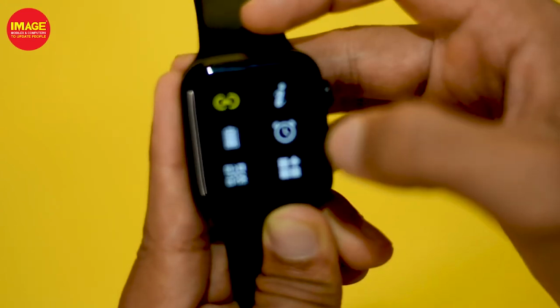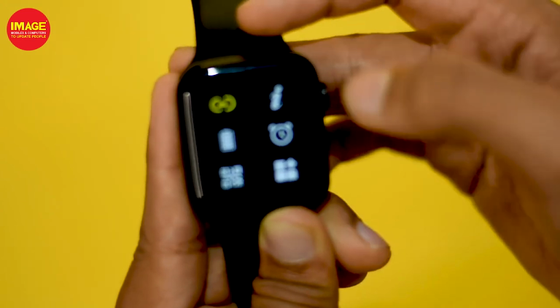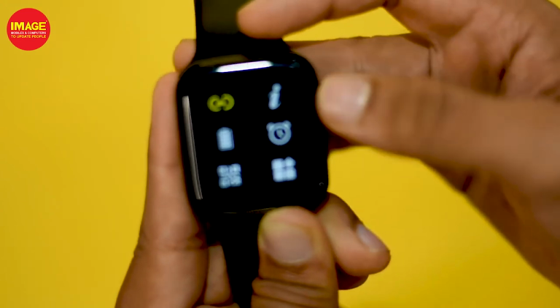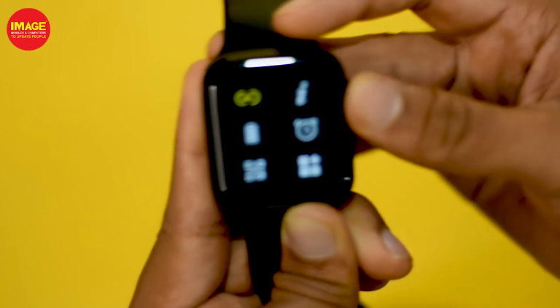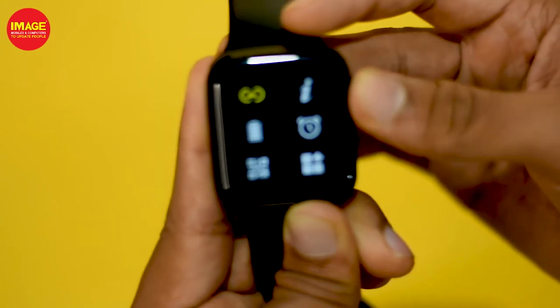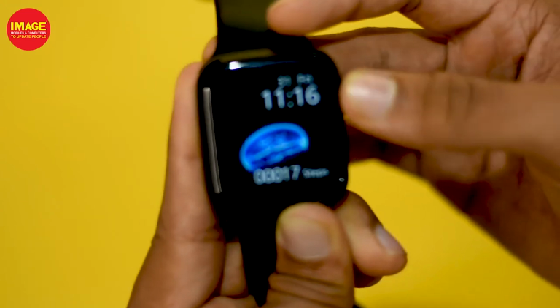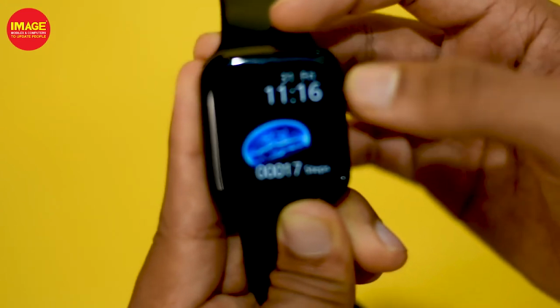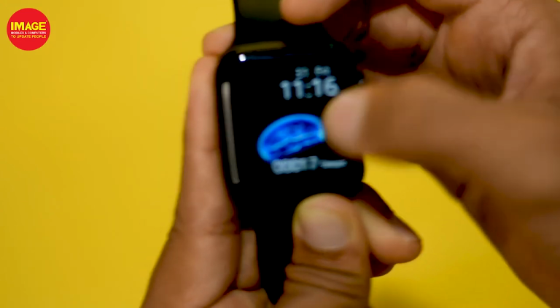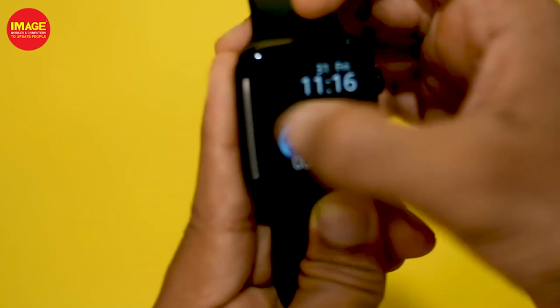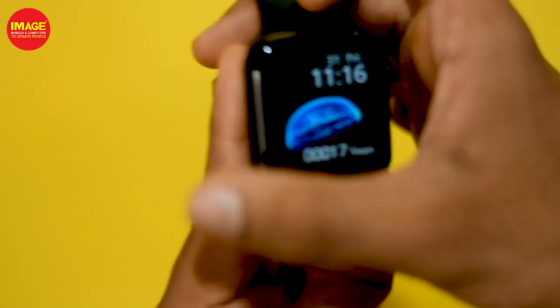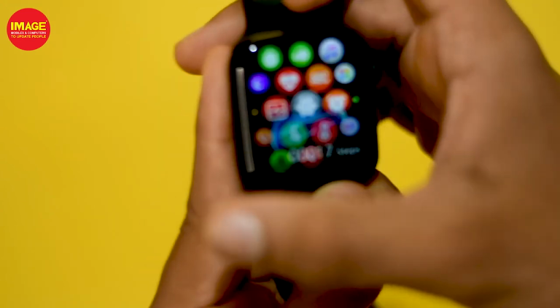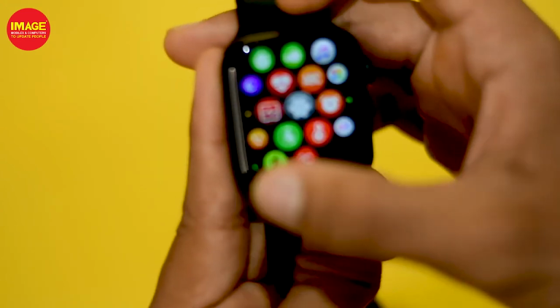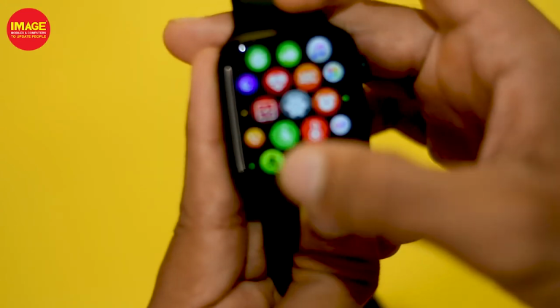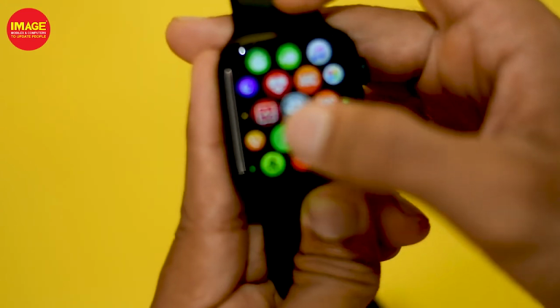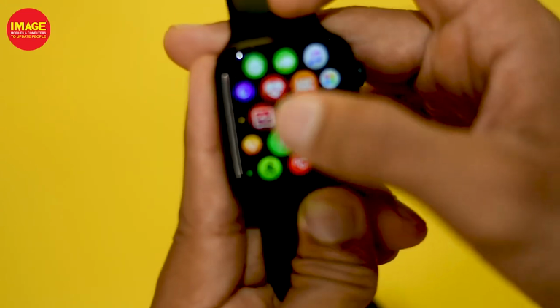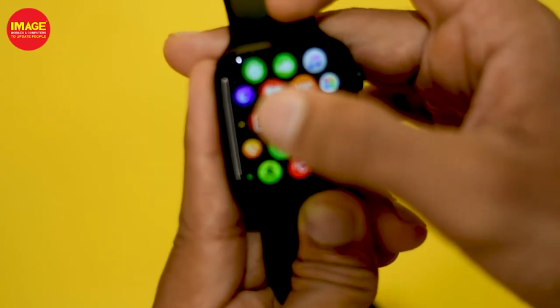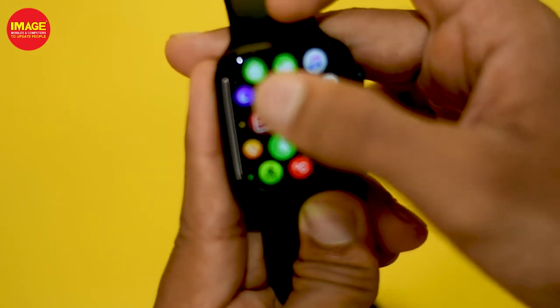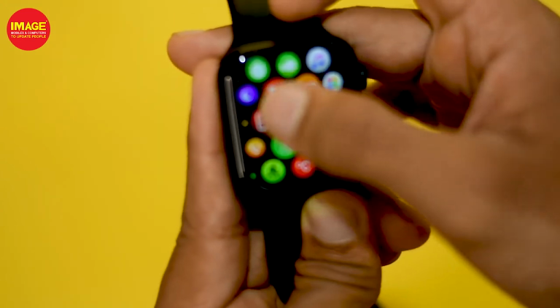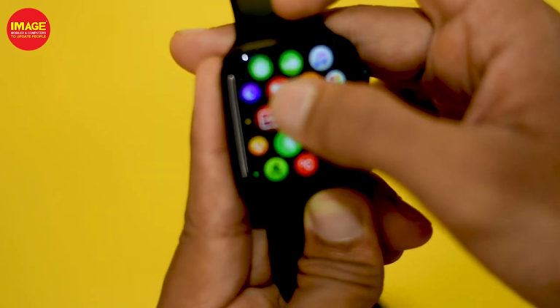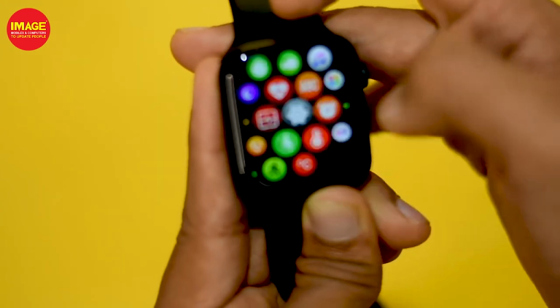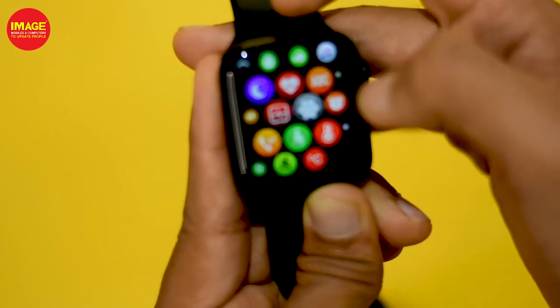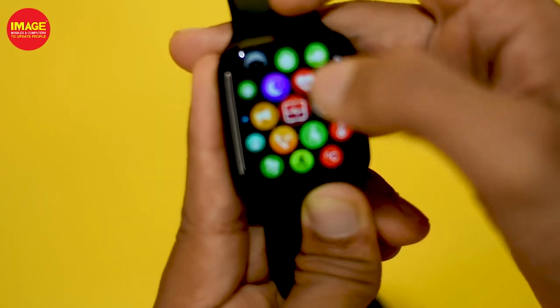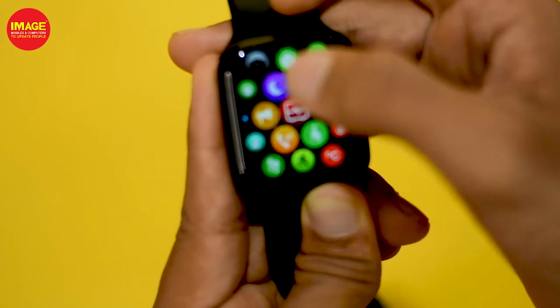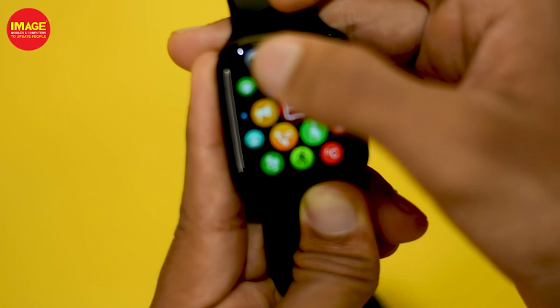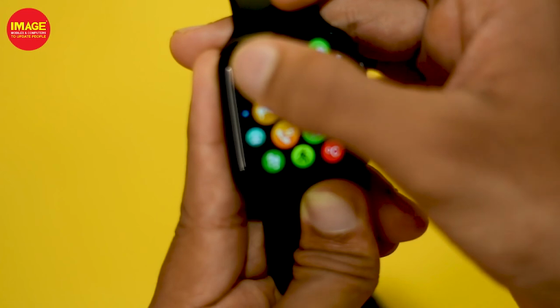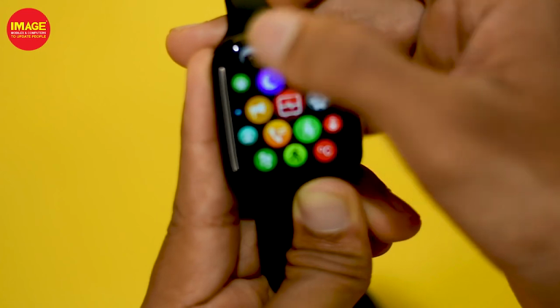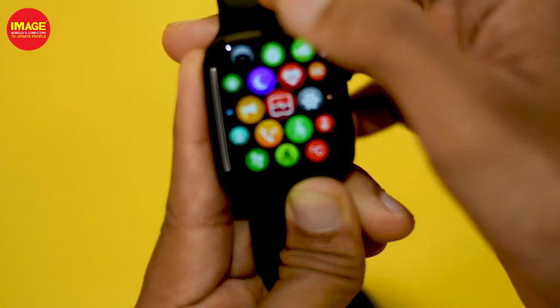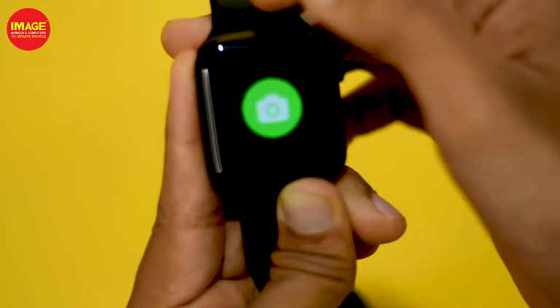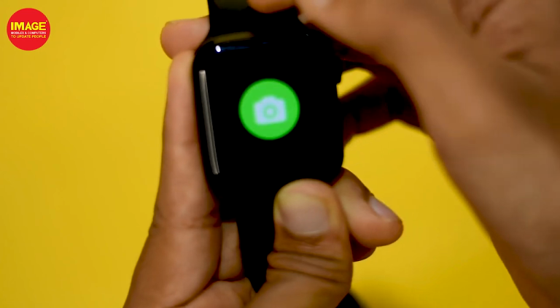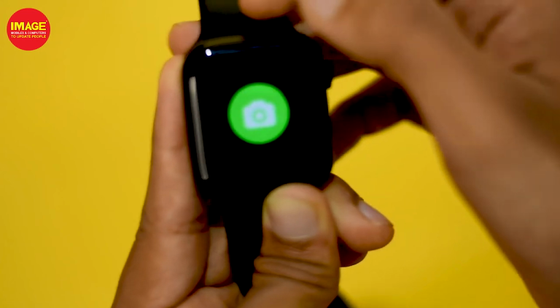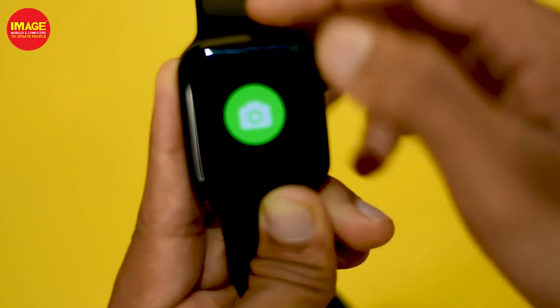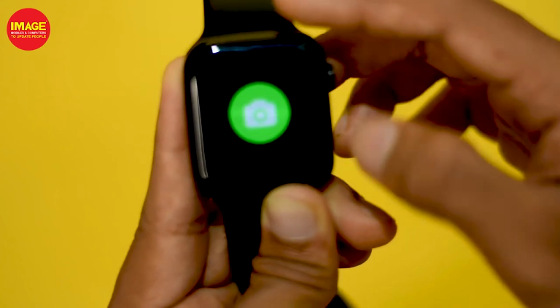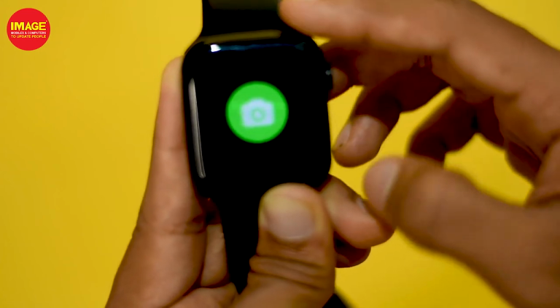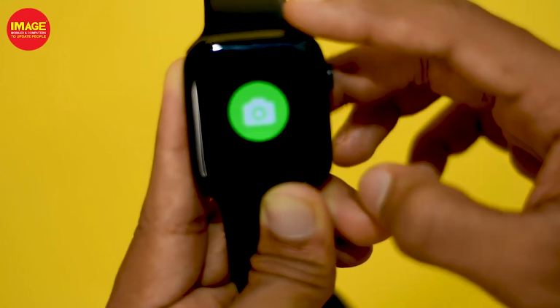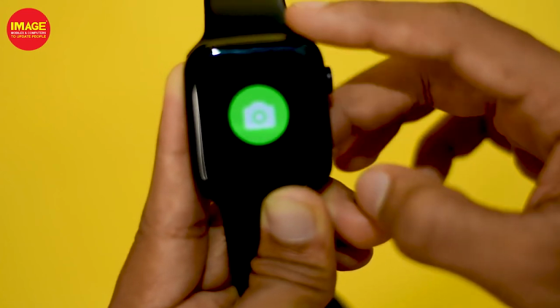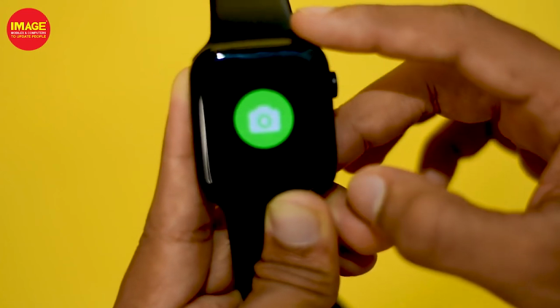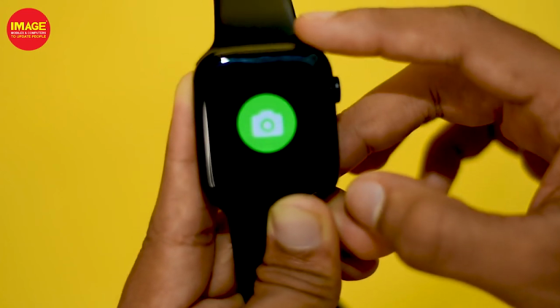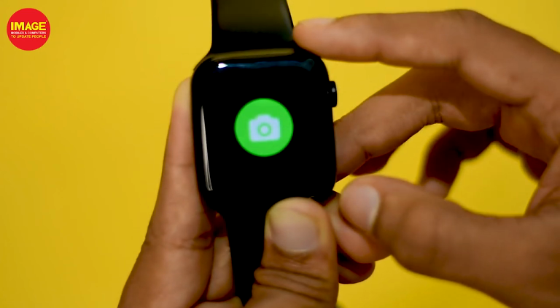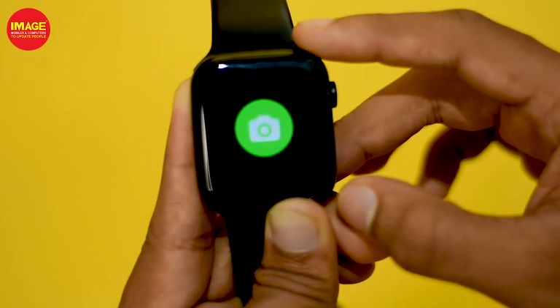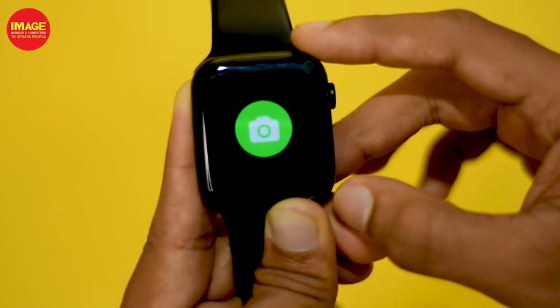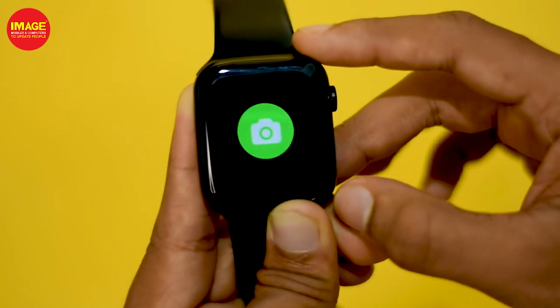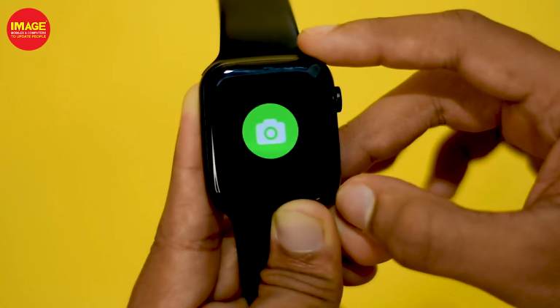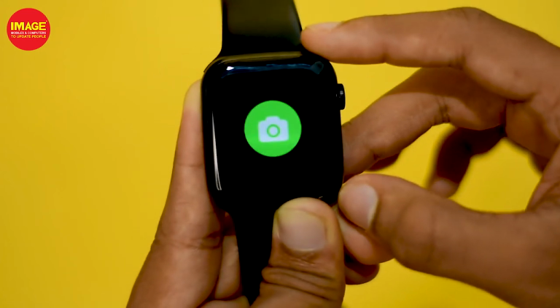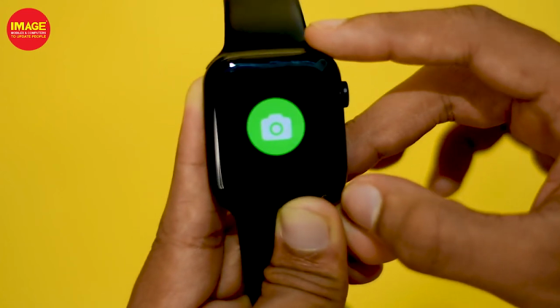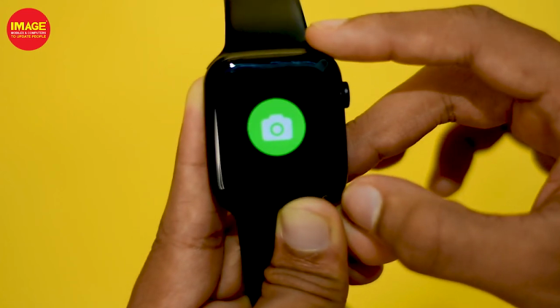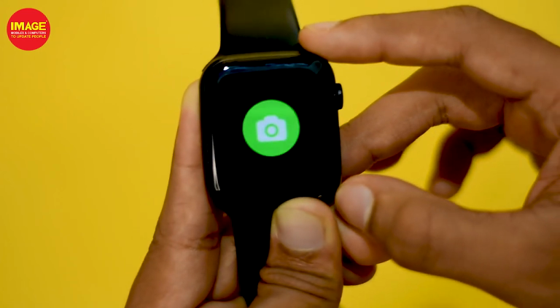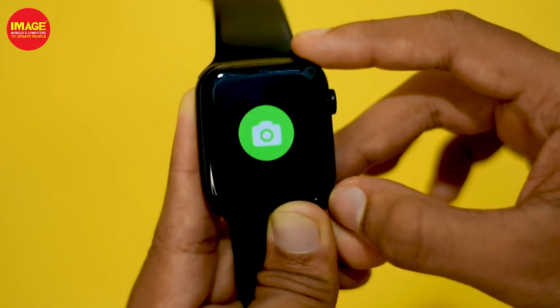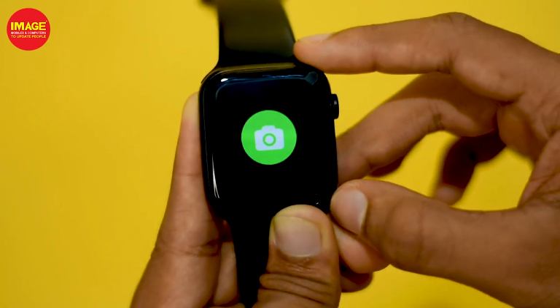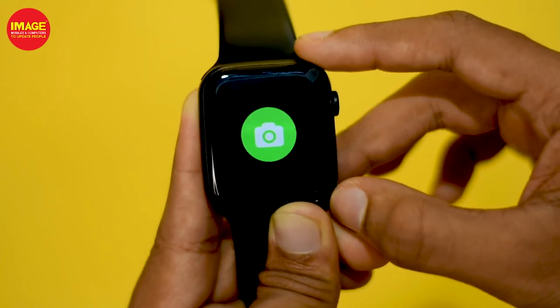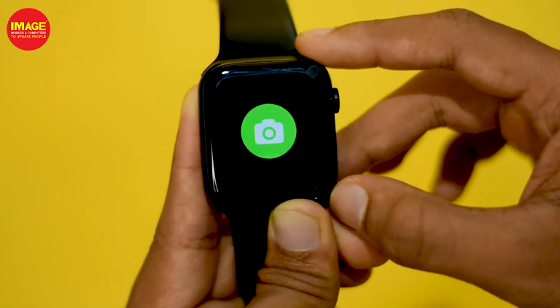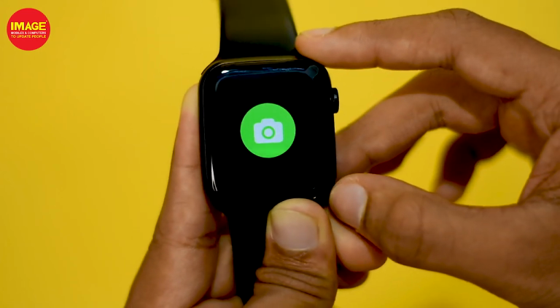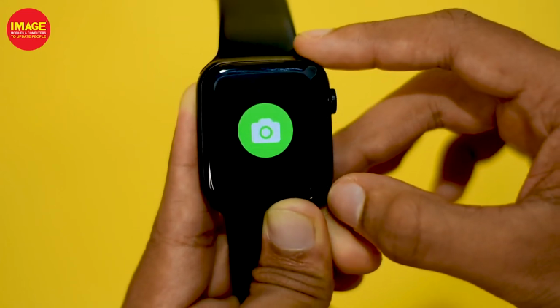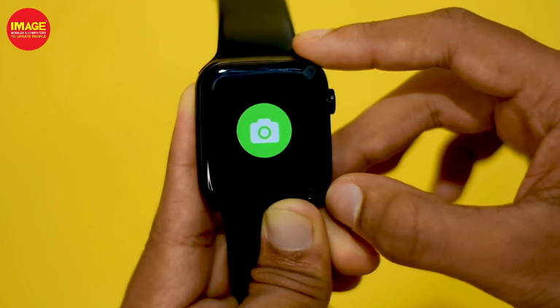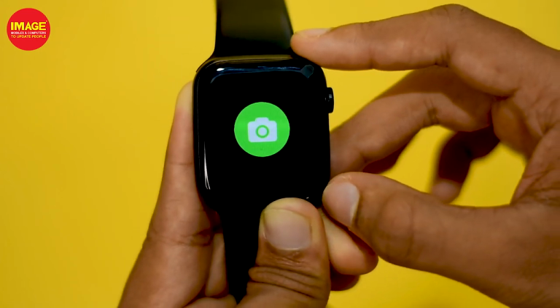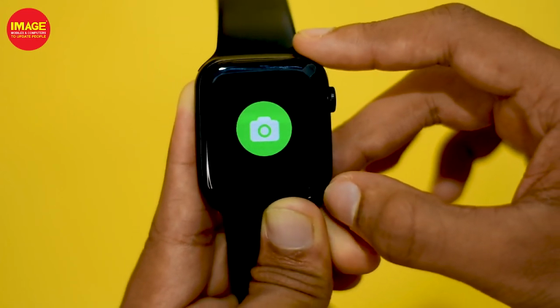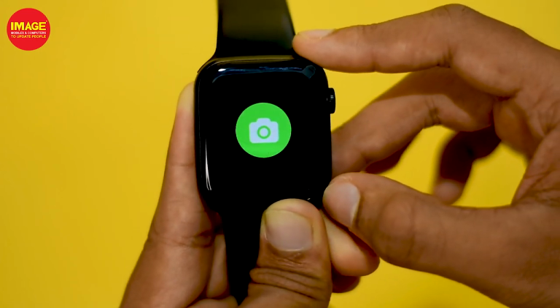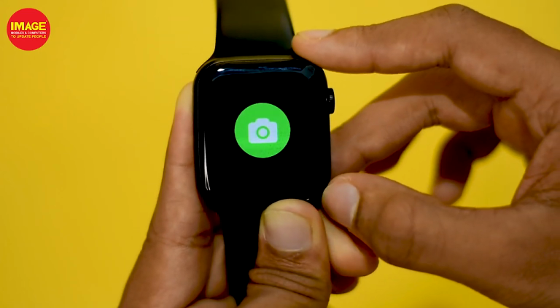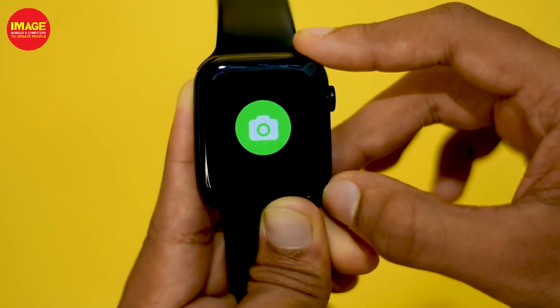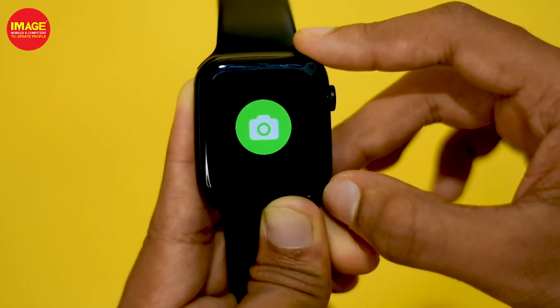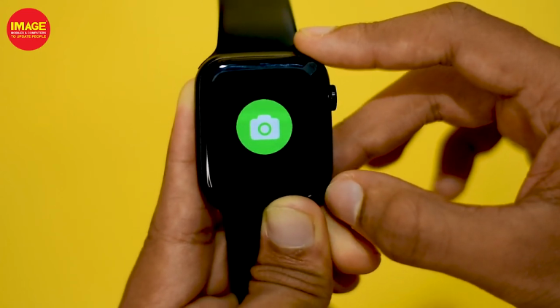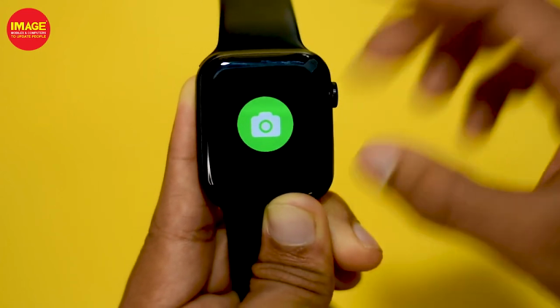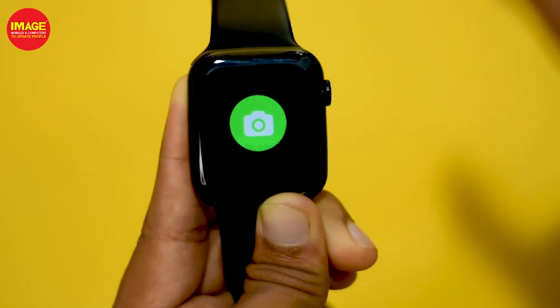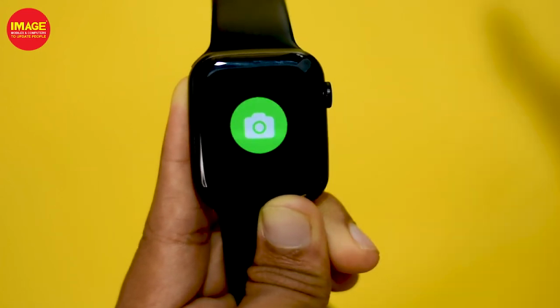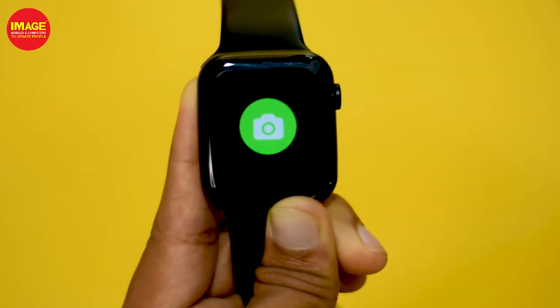We can use the smartwatch as a camera shutter button — for example, we can click on the photo capture from the watch.